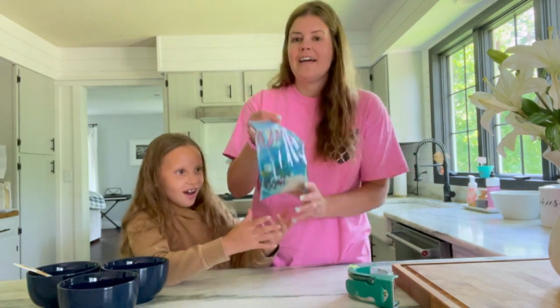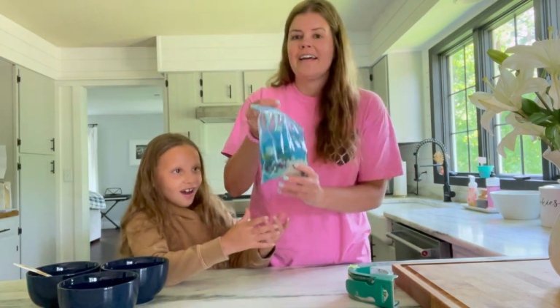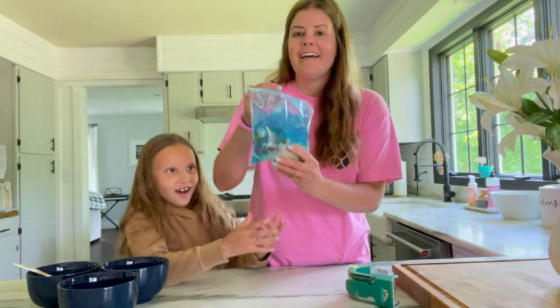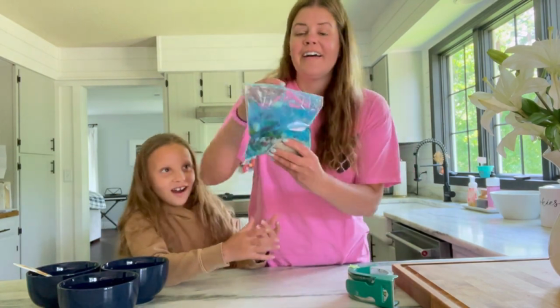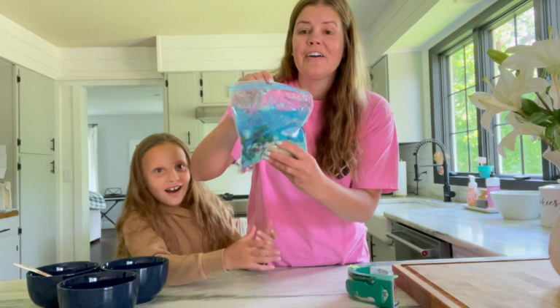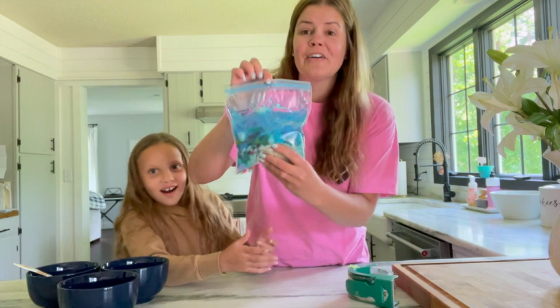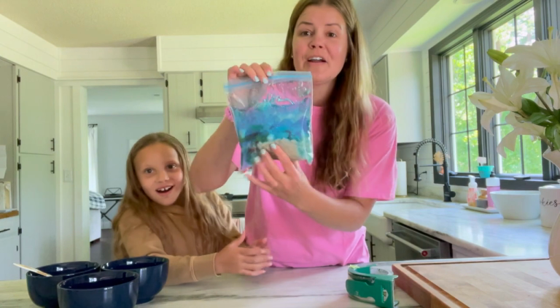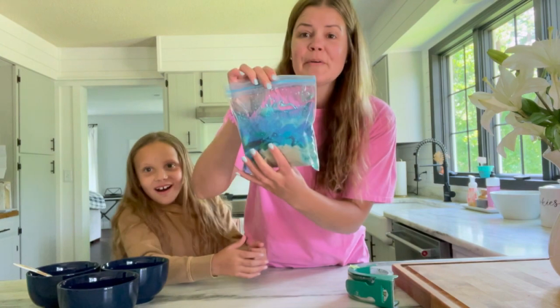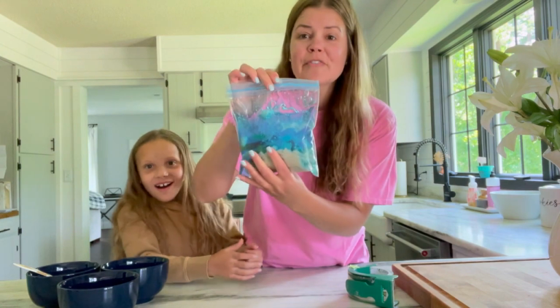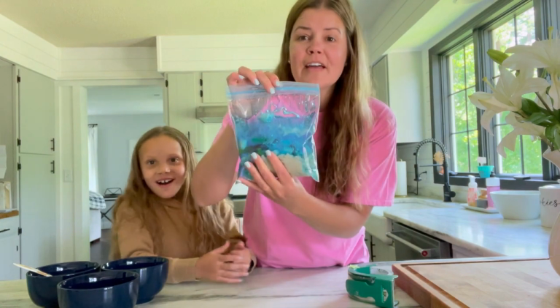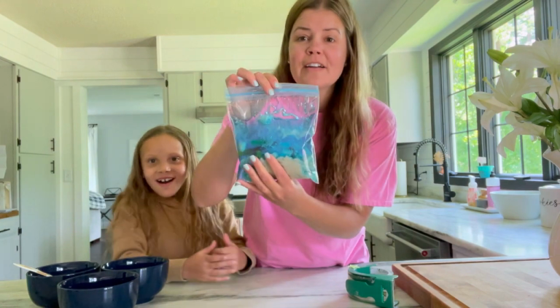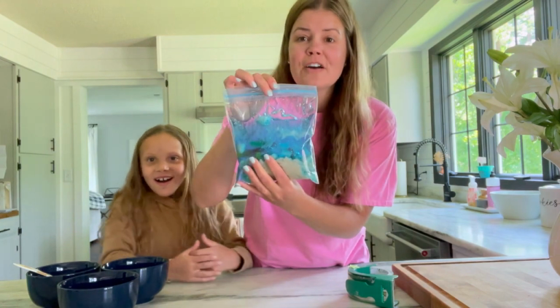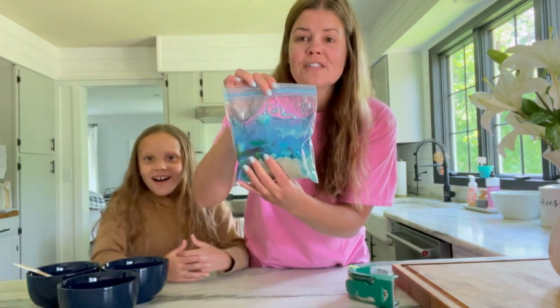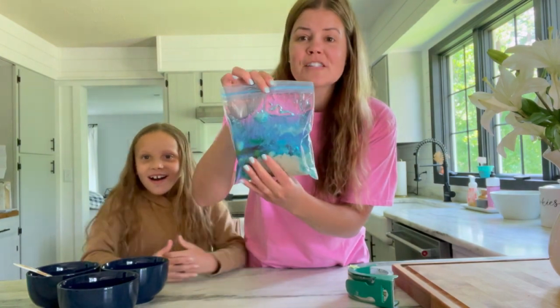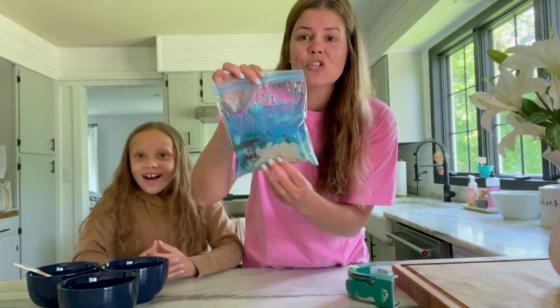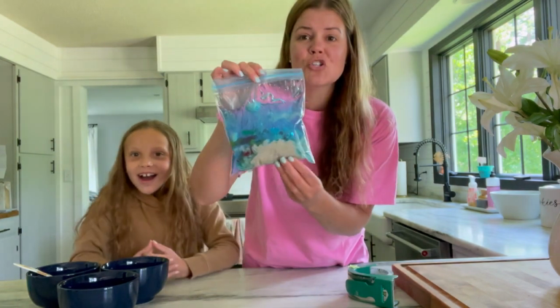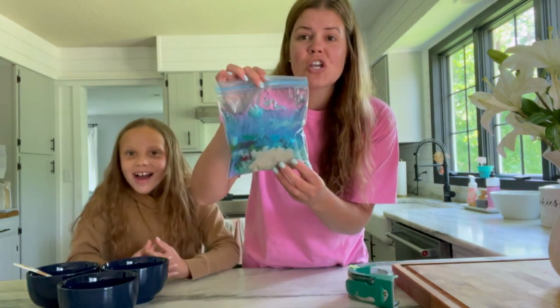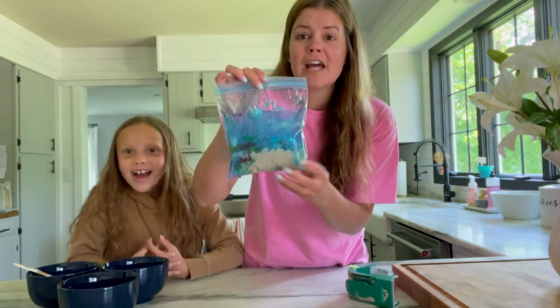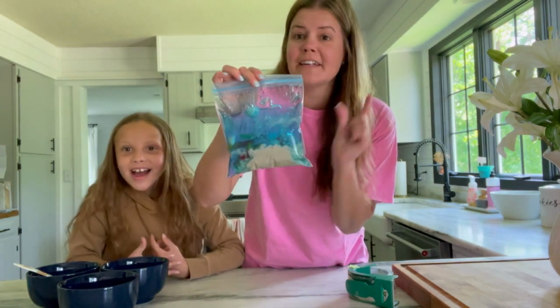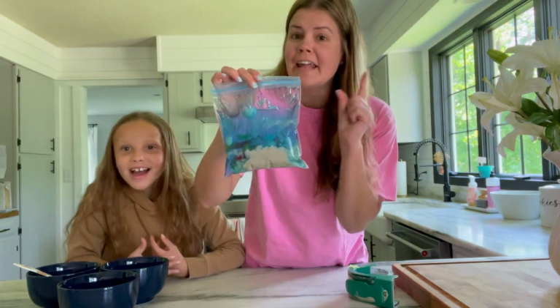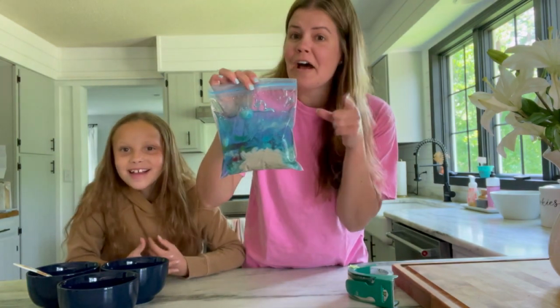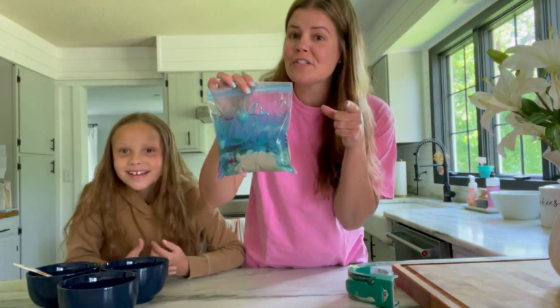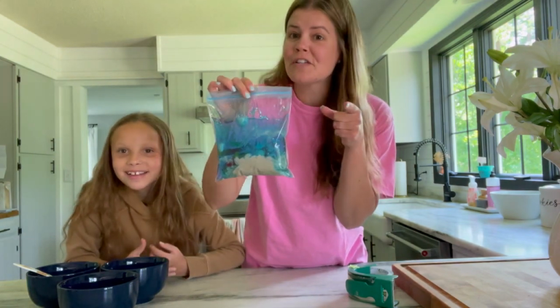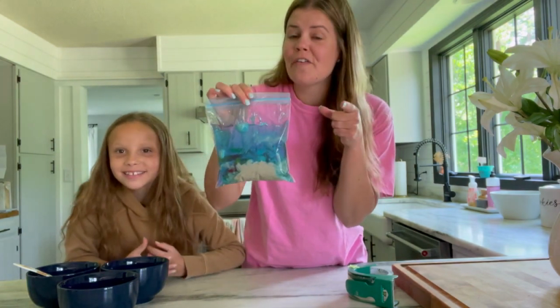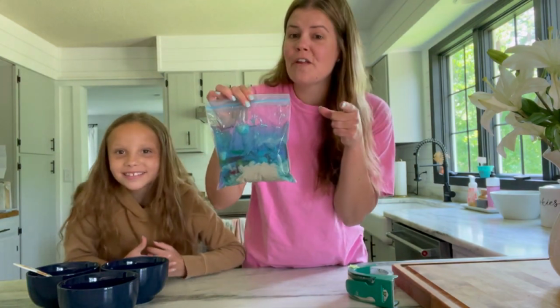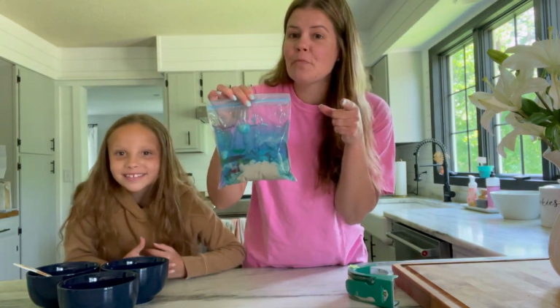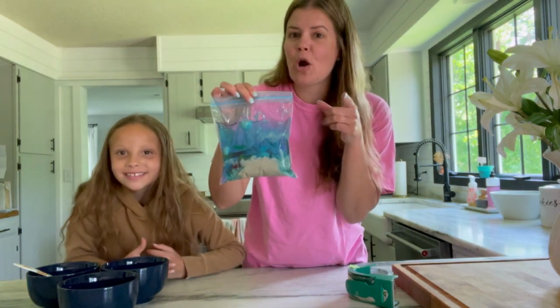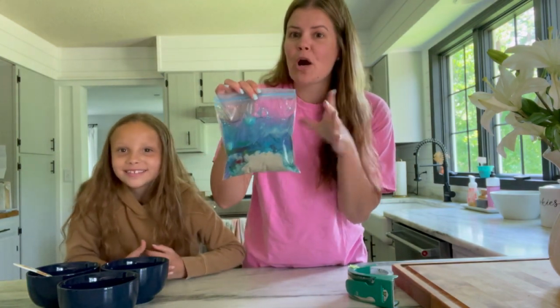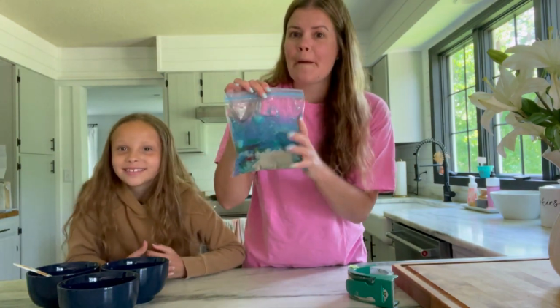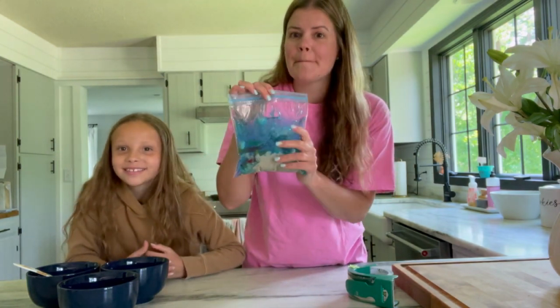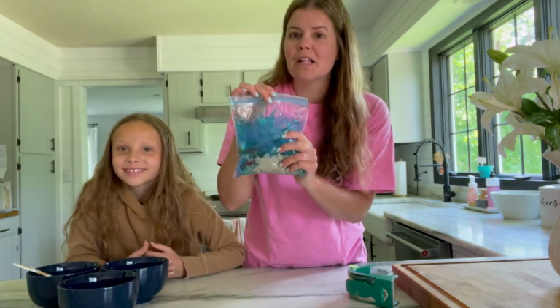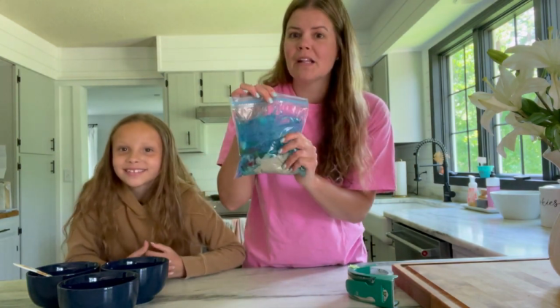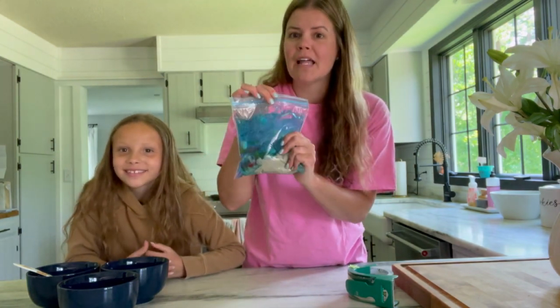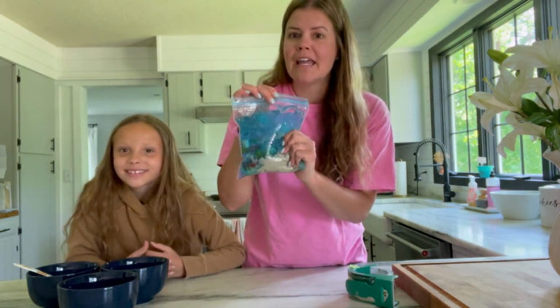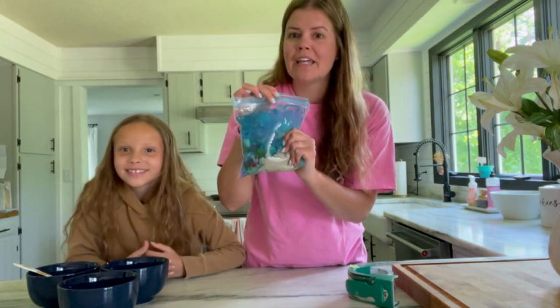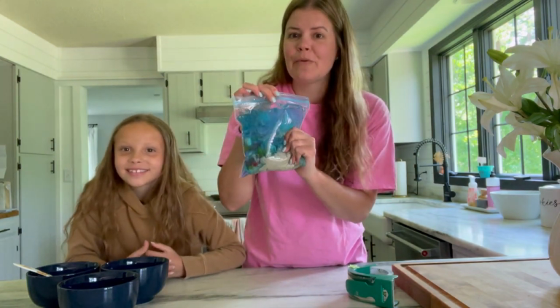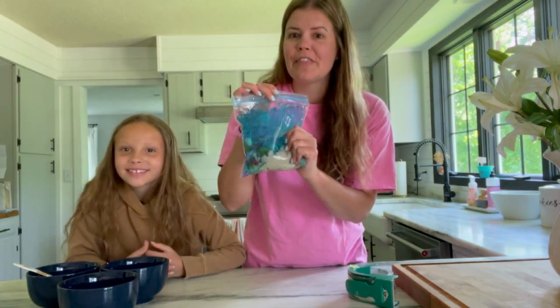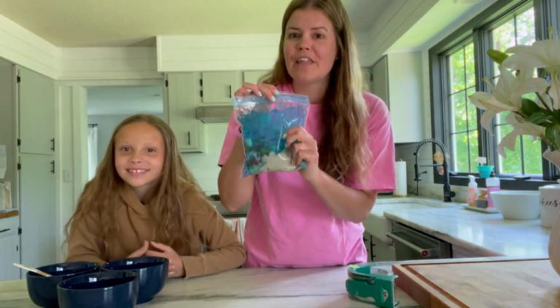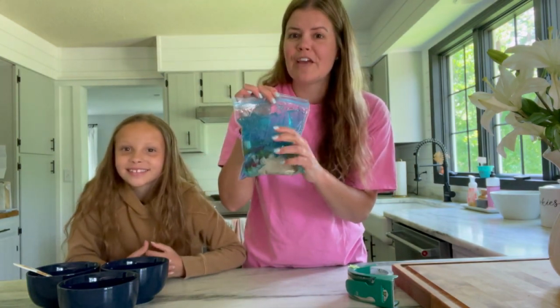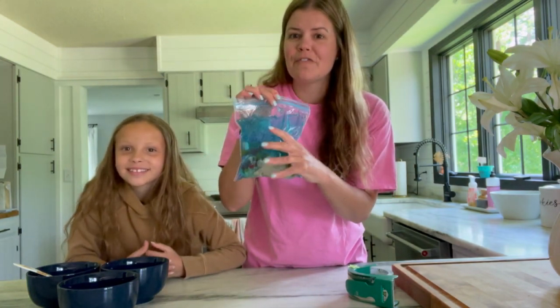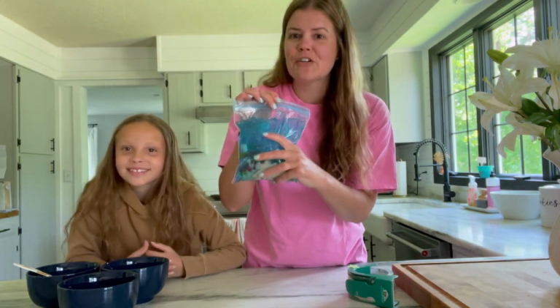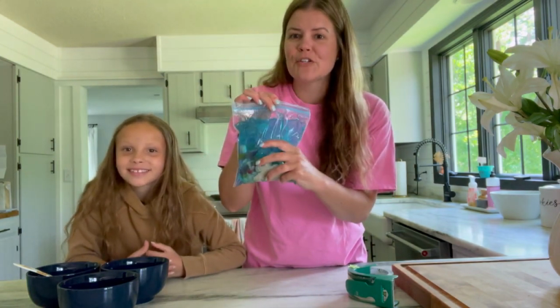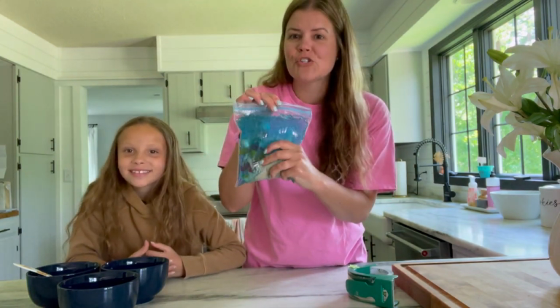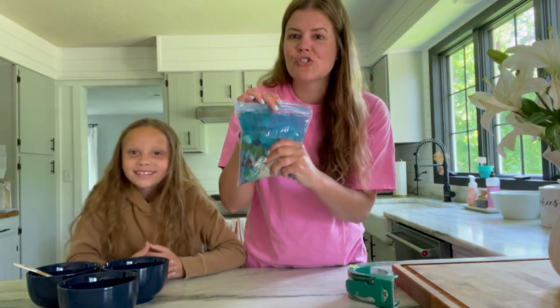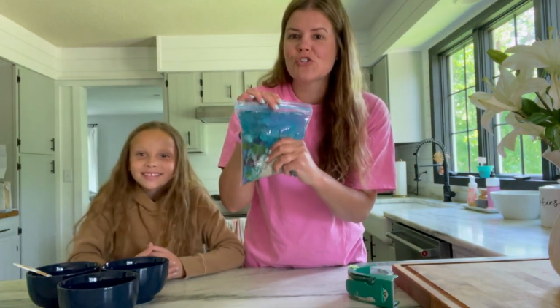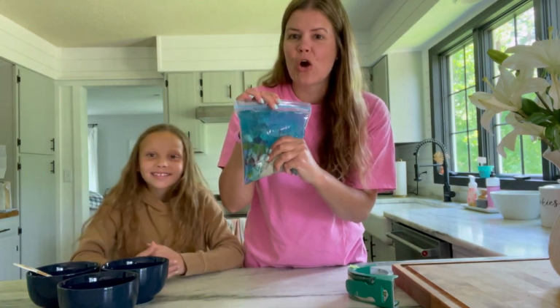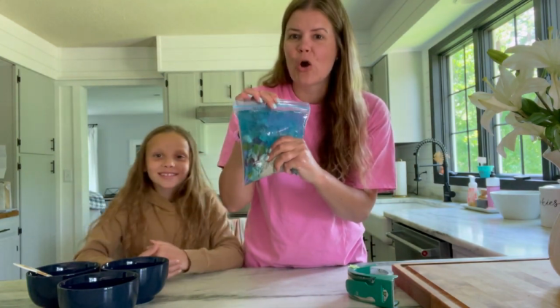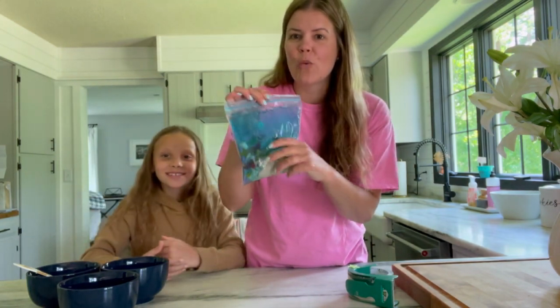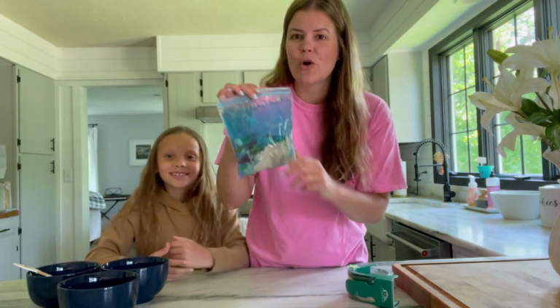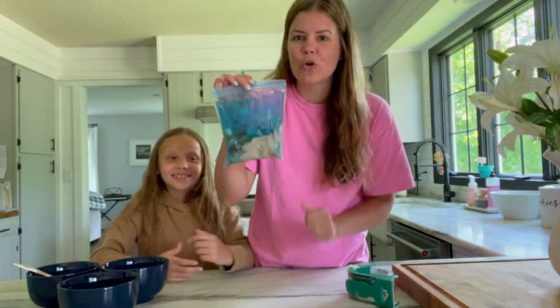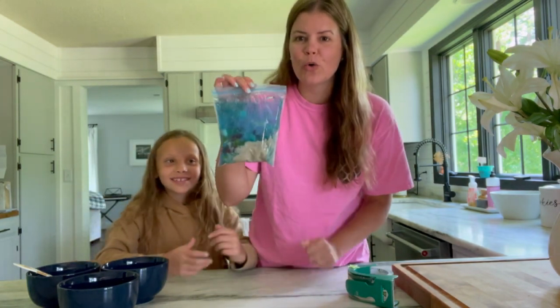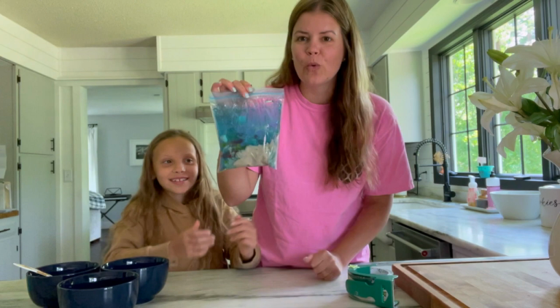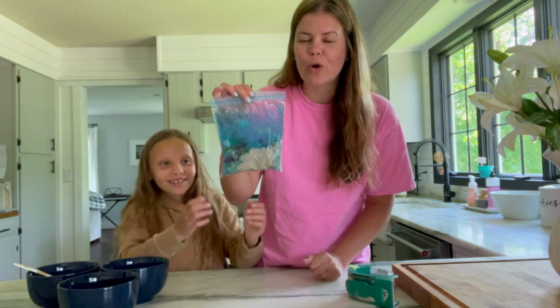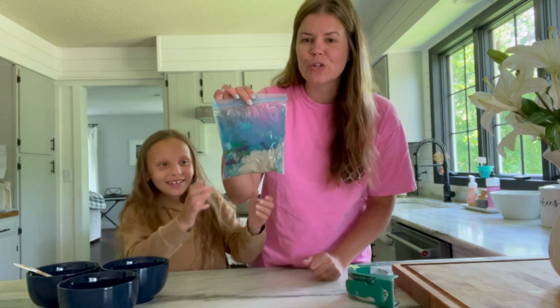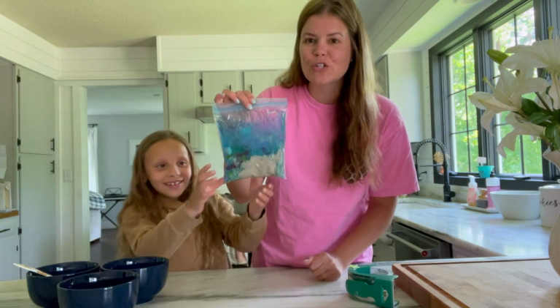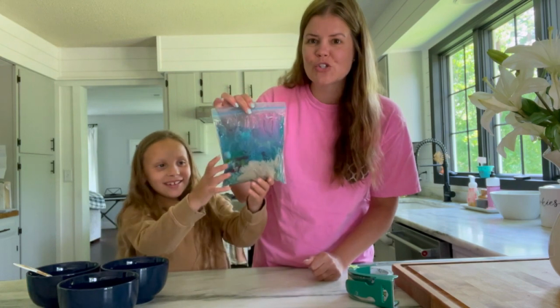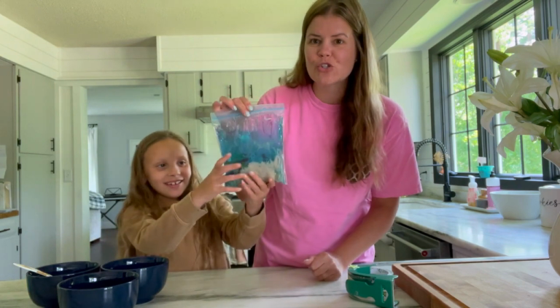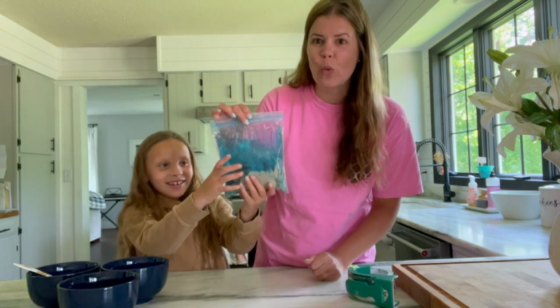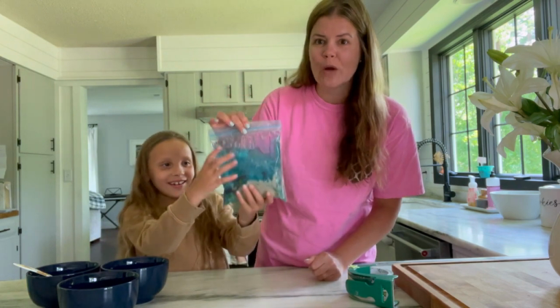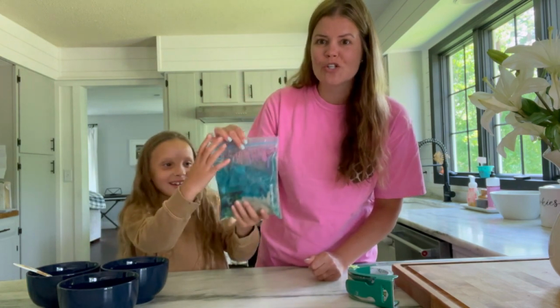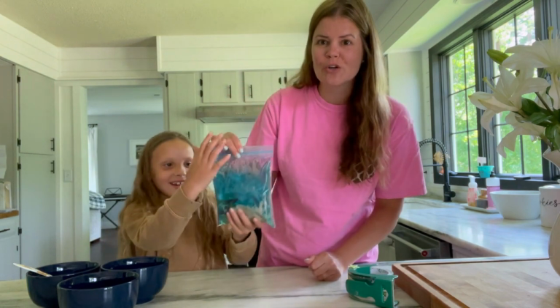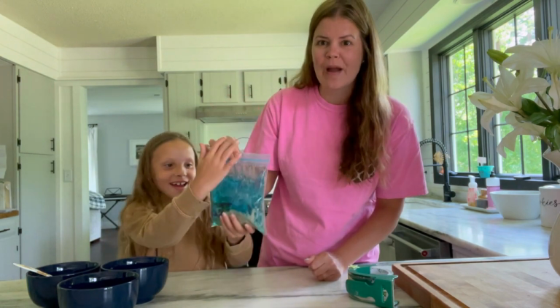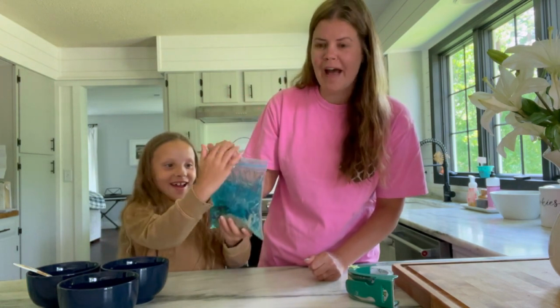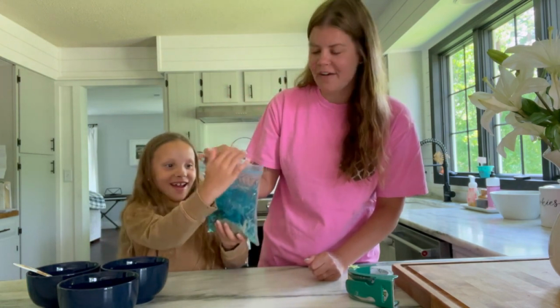We've got it all sealed shut — now's the fun part: playing with it! It feels so cool to squish around.